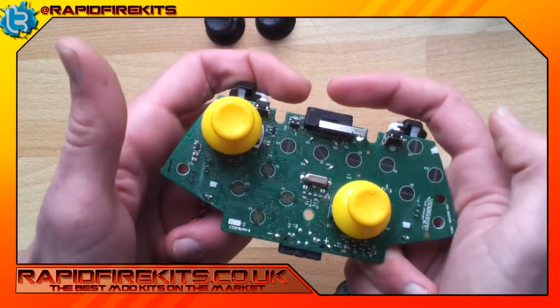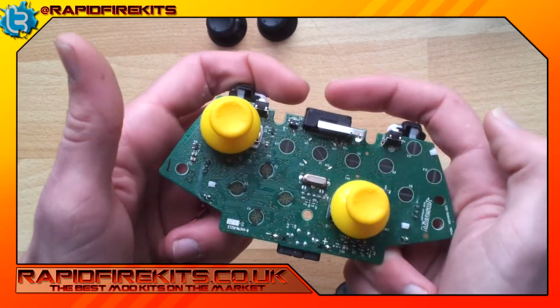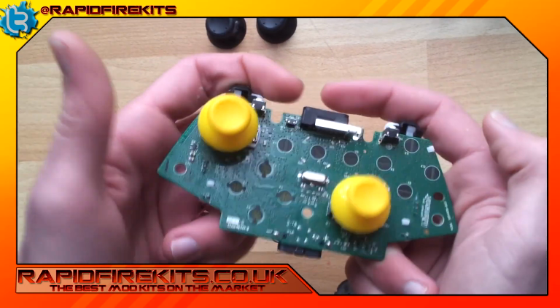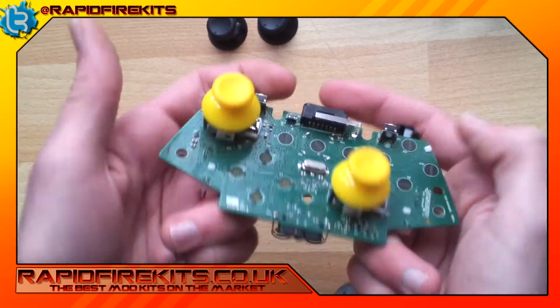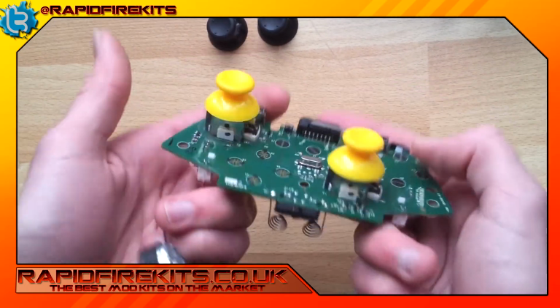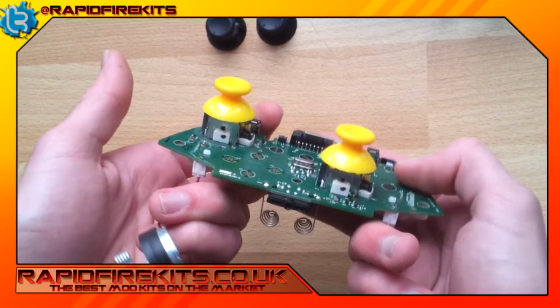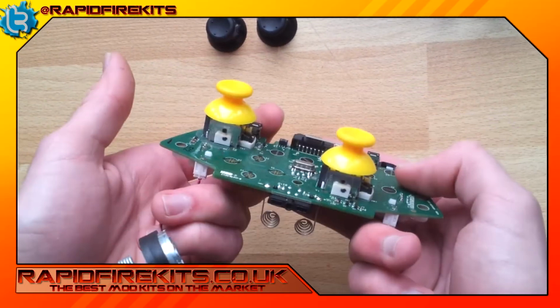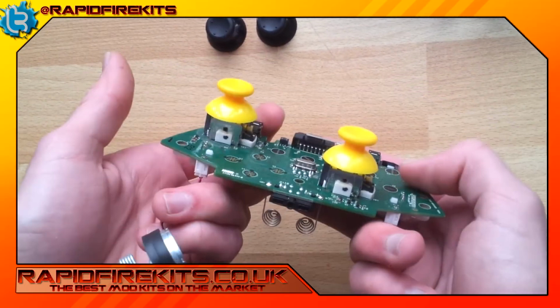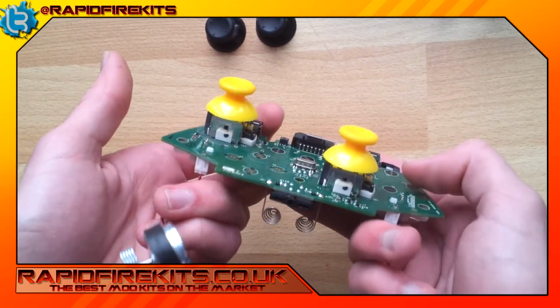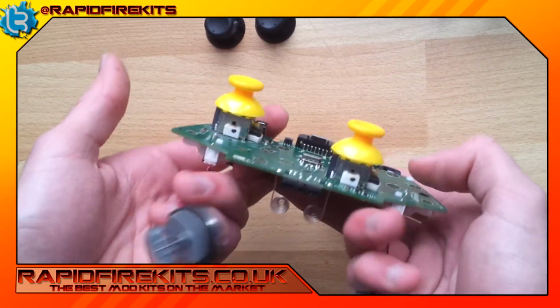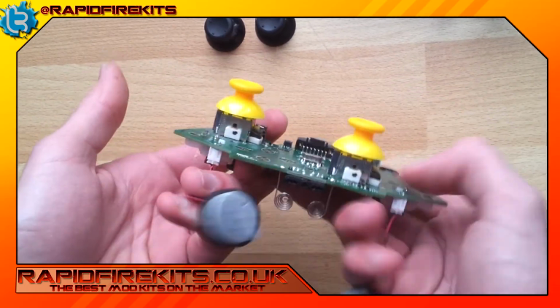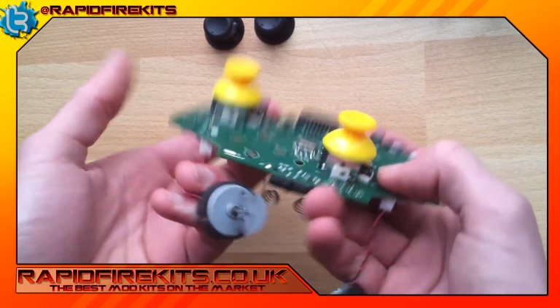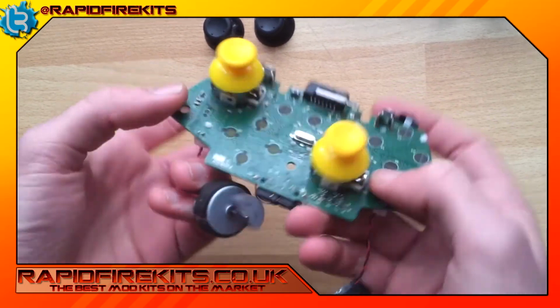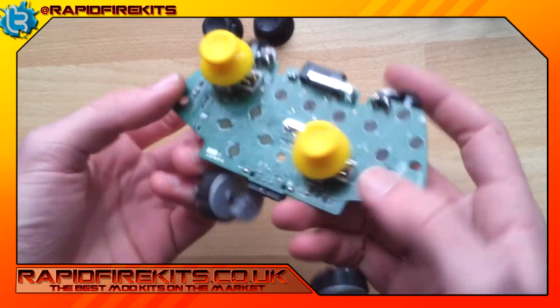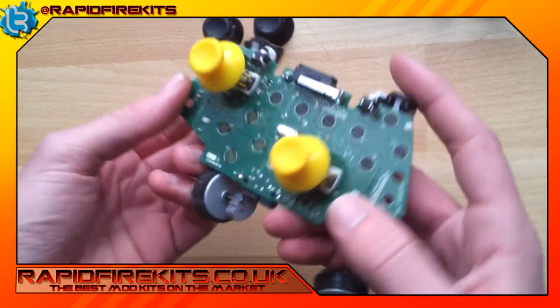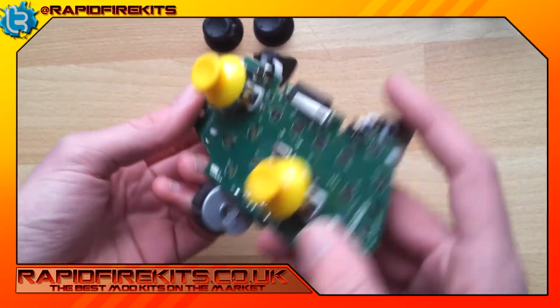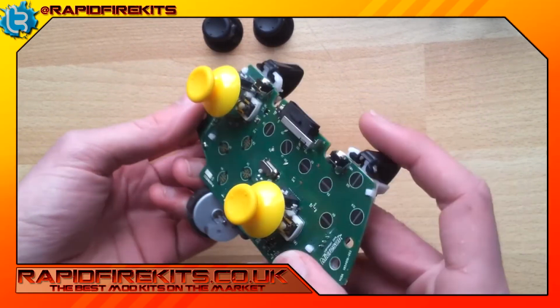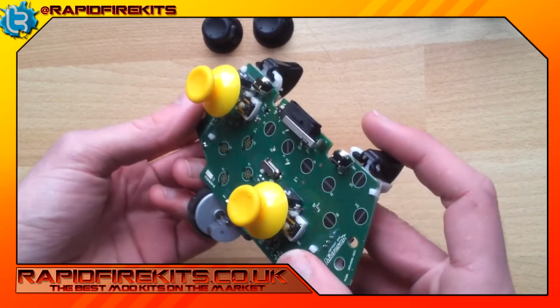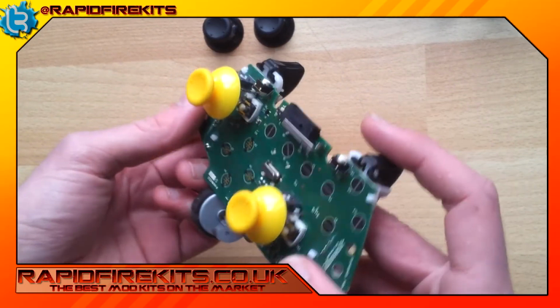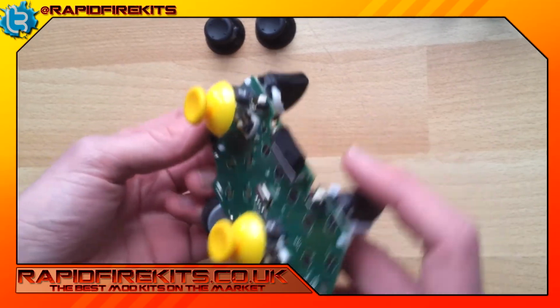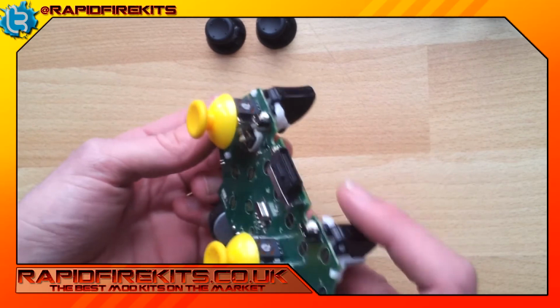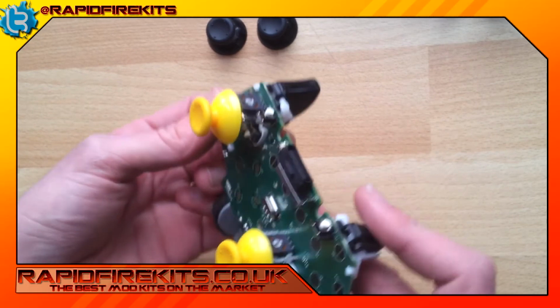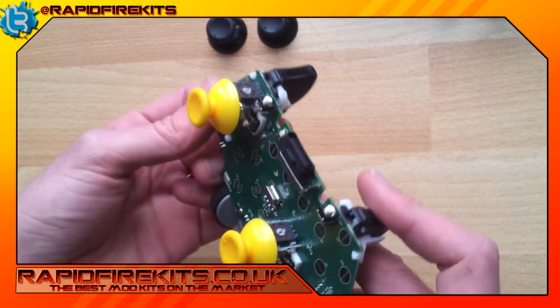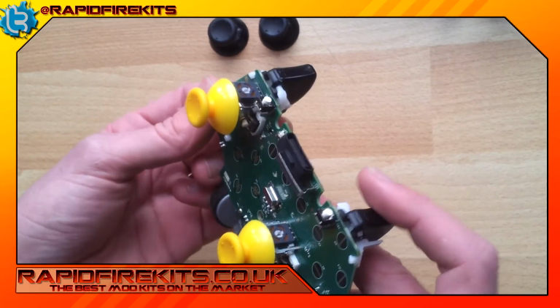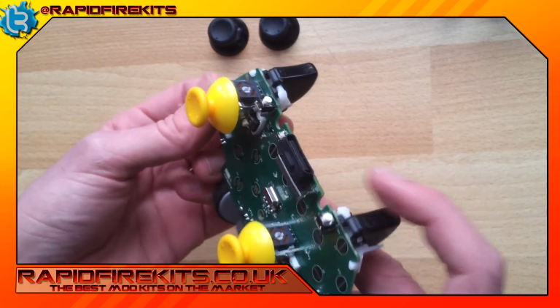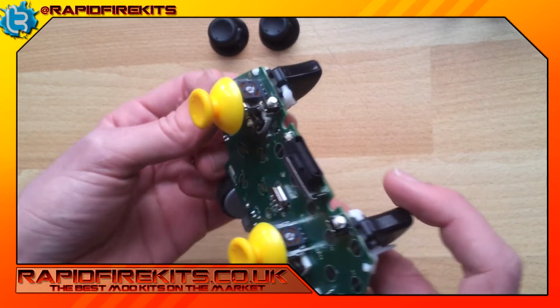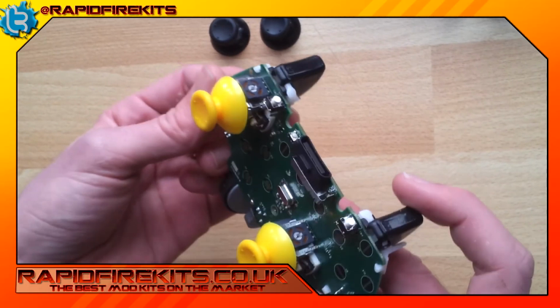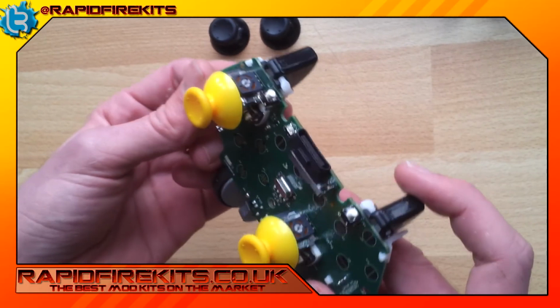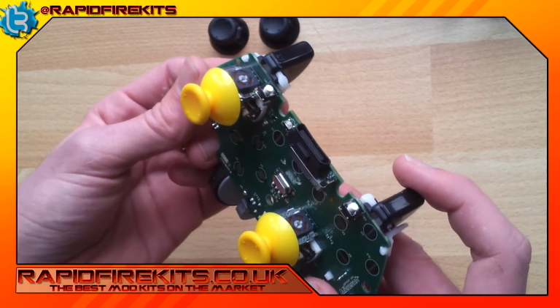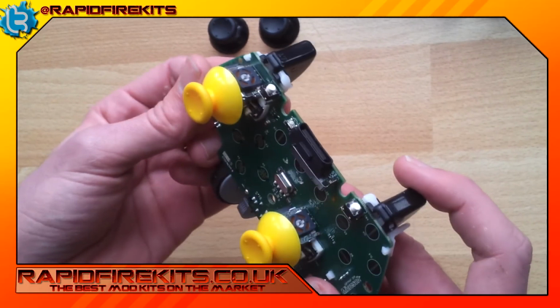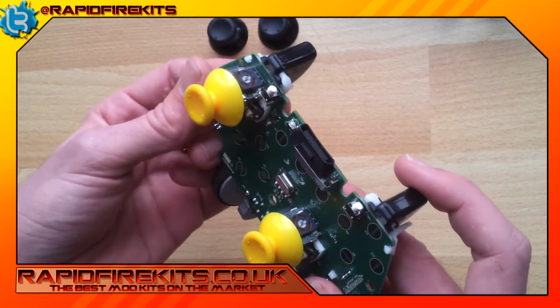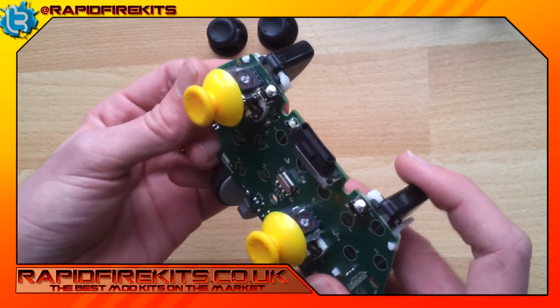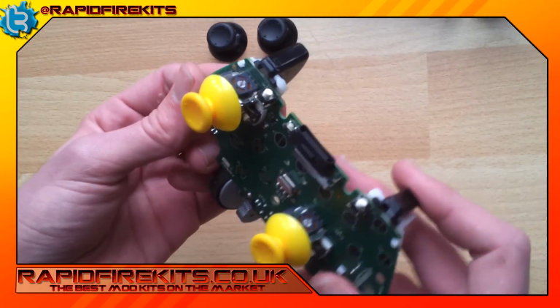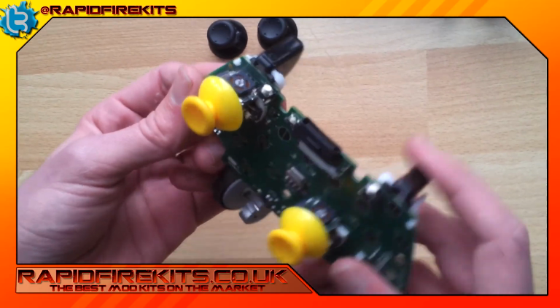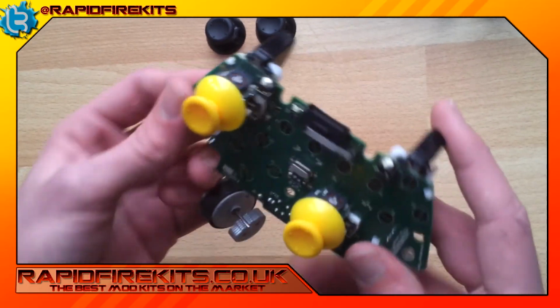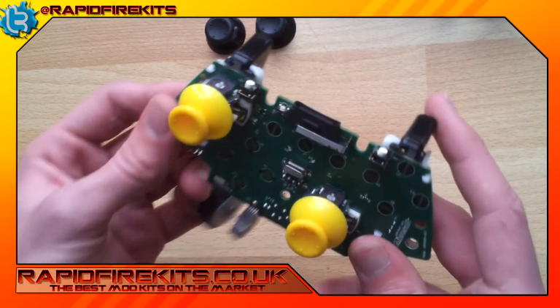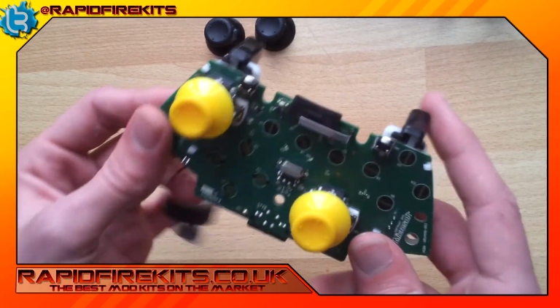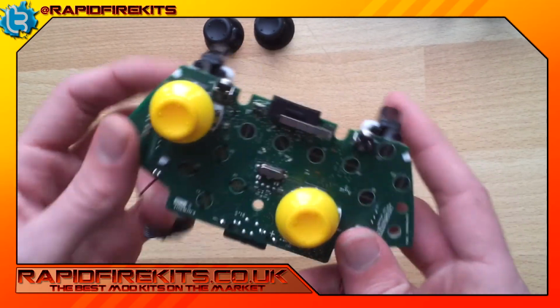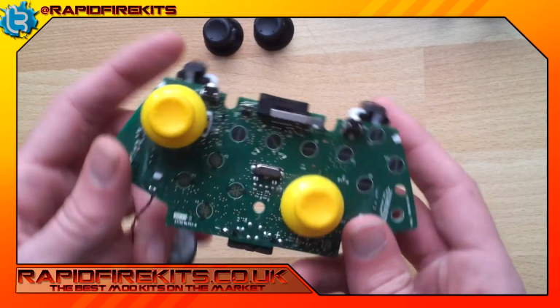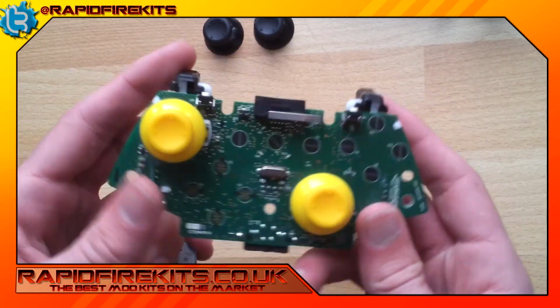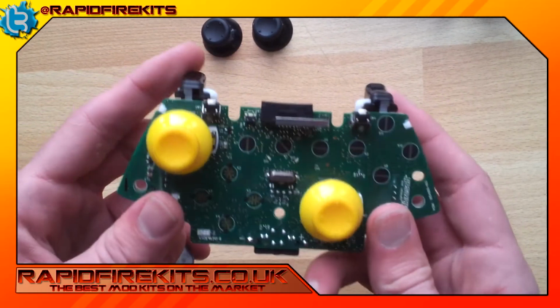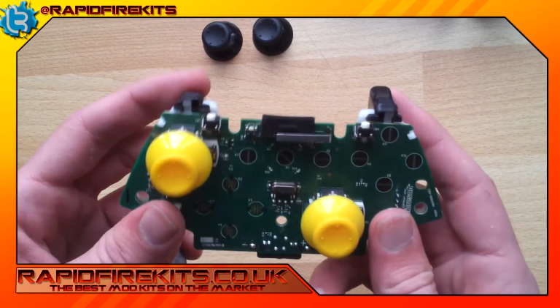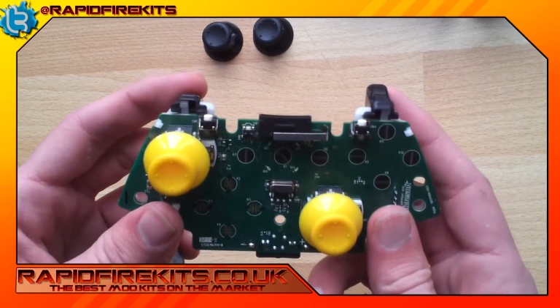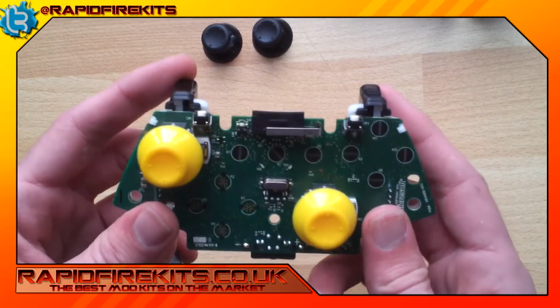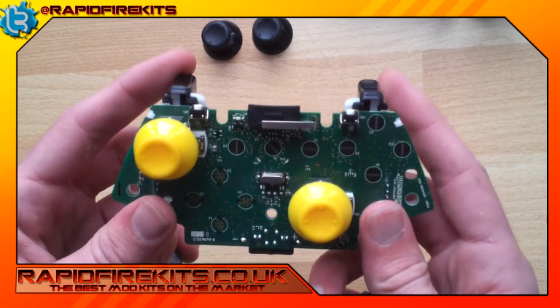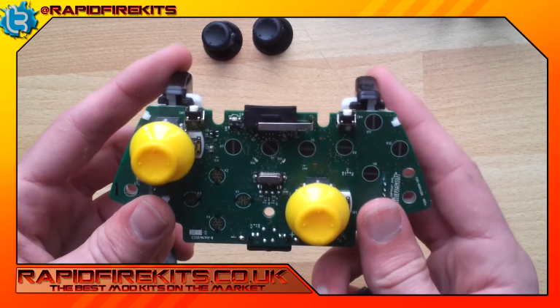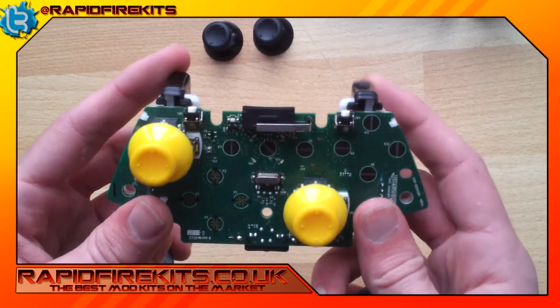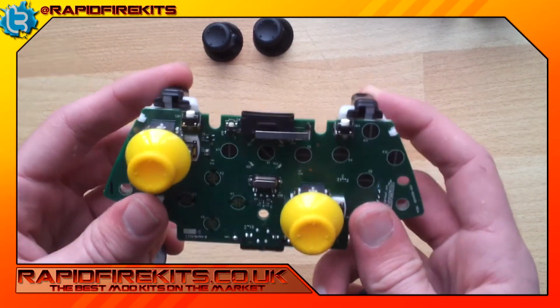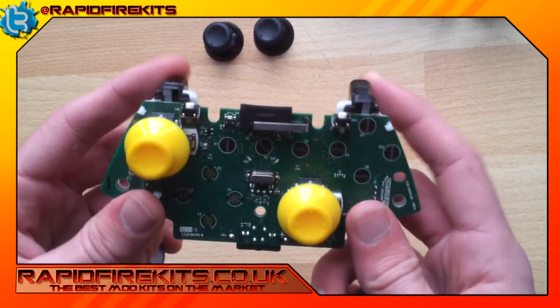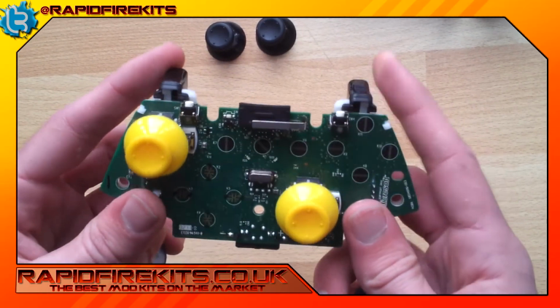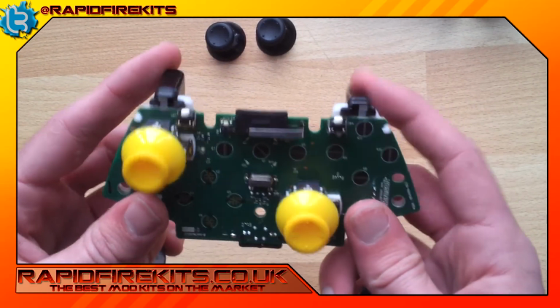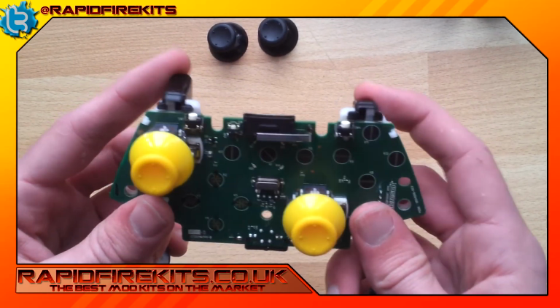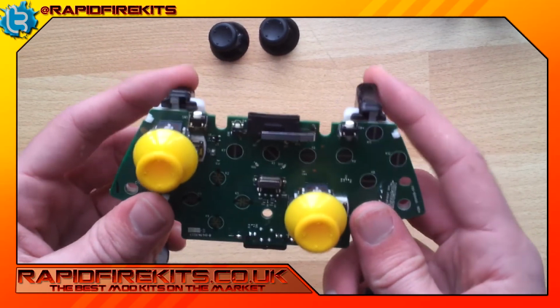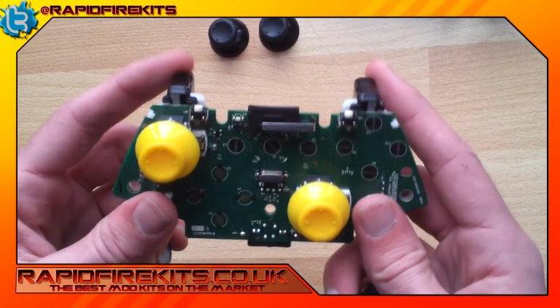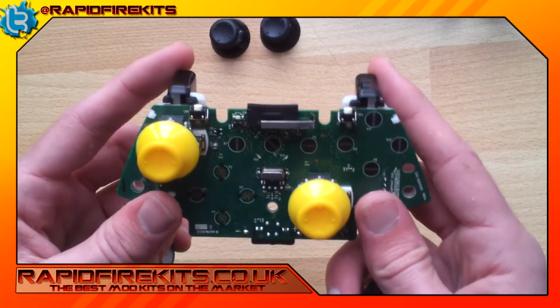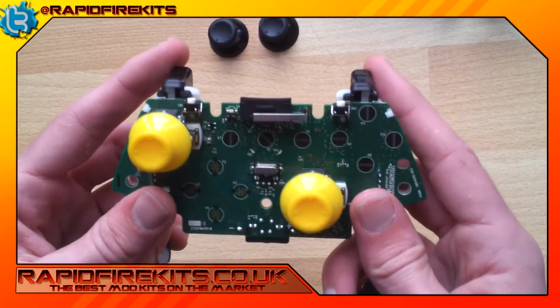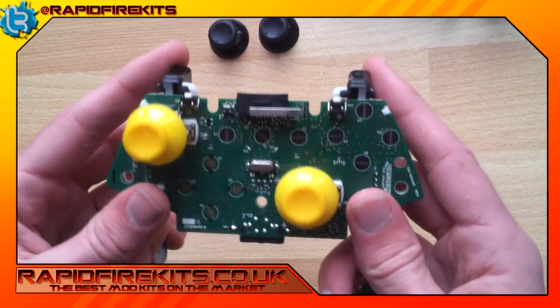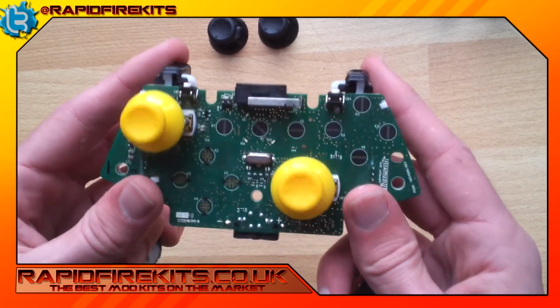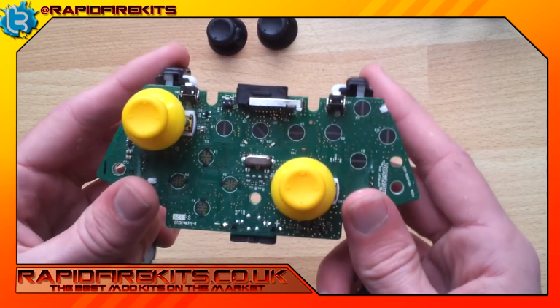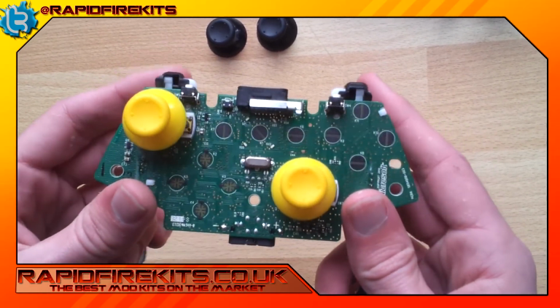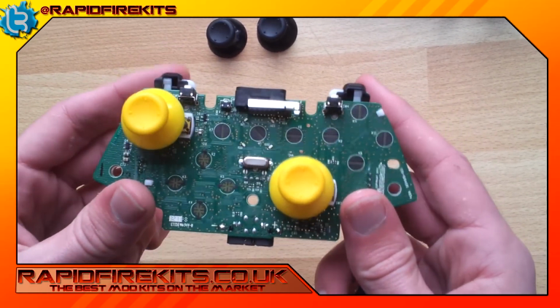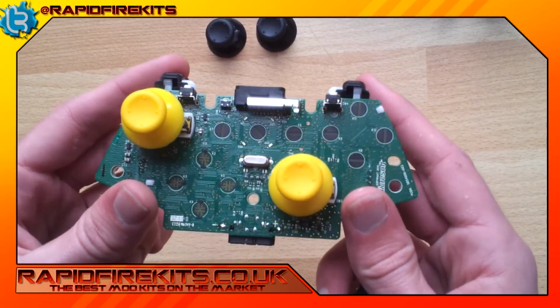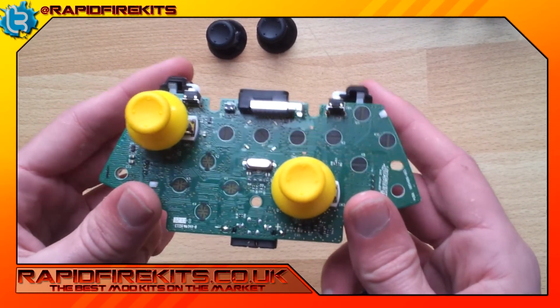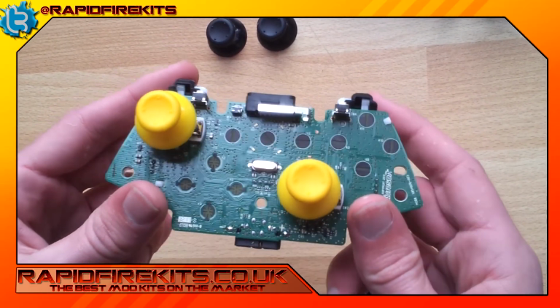Bright yellow, just like that — very simple, dead easy, the easiest modification you can possibly get to. Thanks for your time, bye.